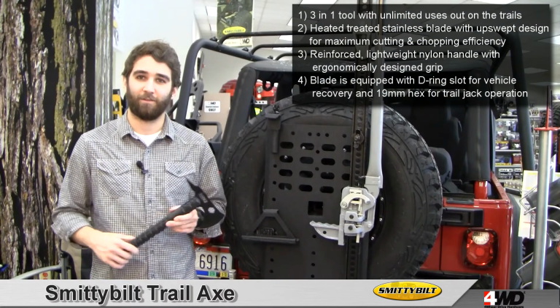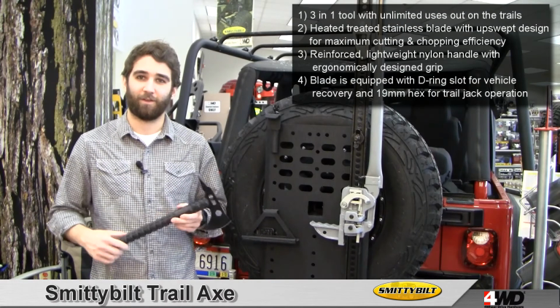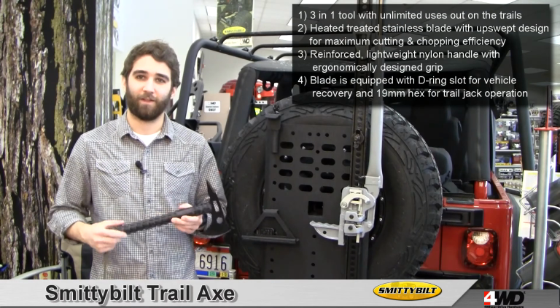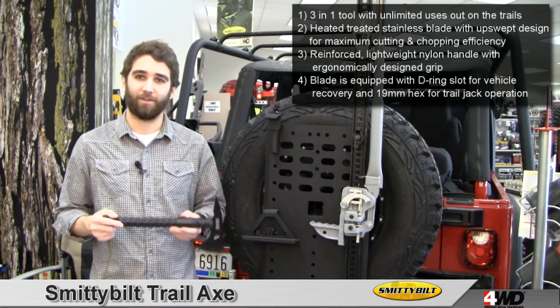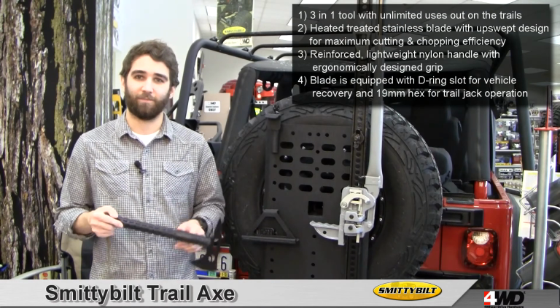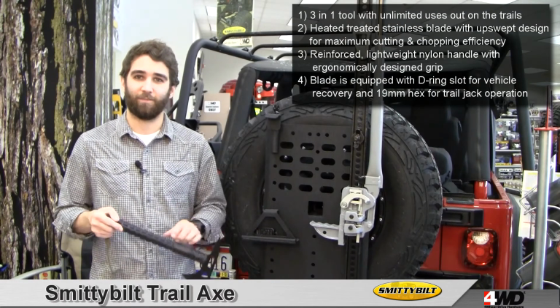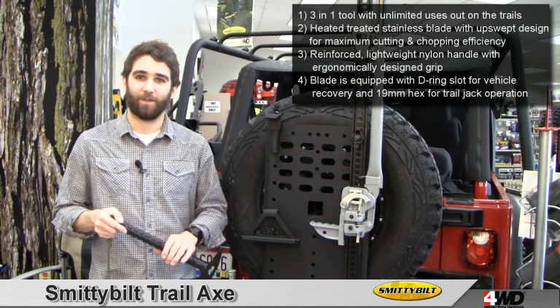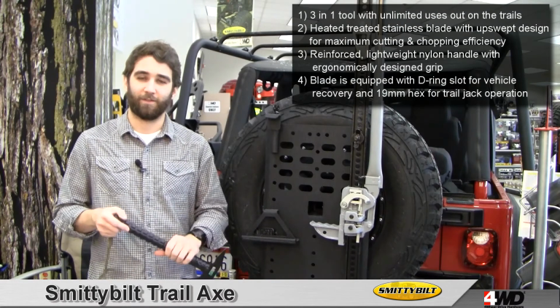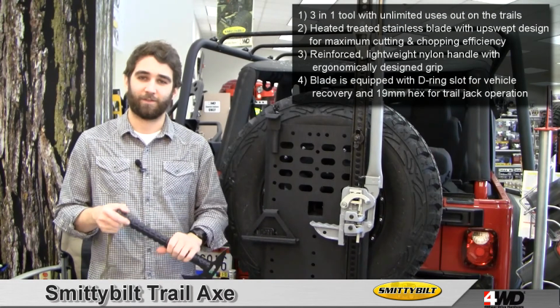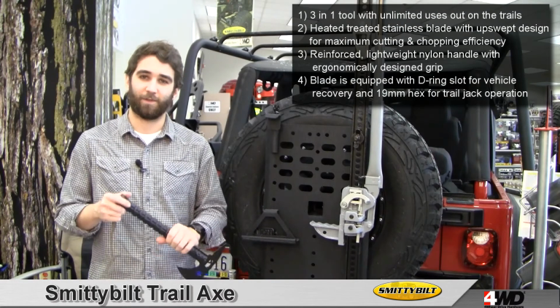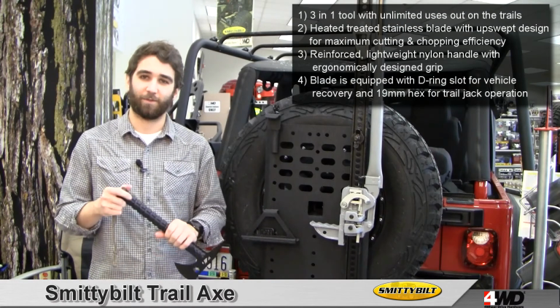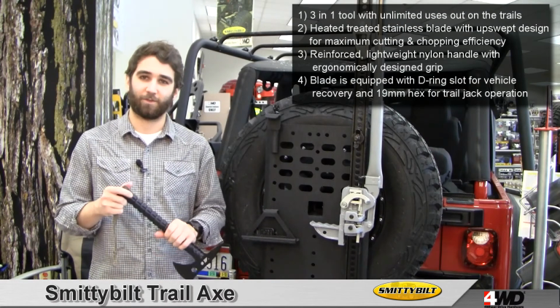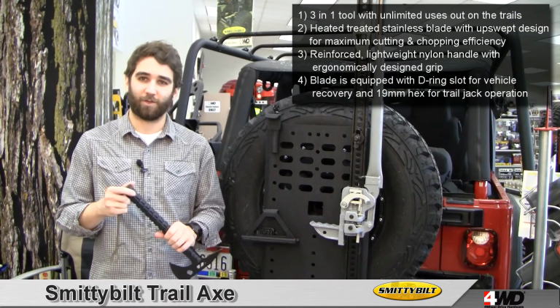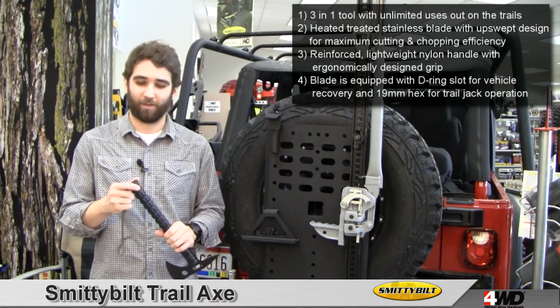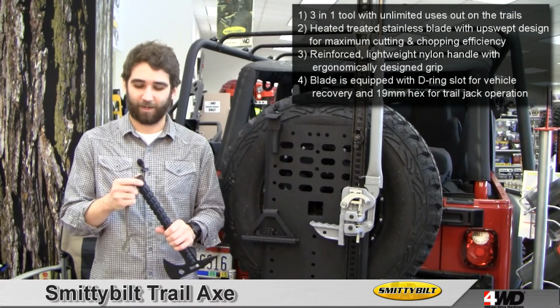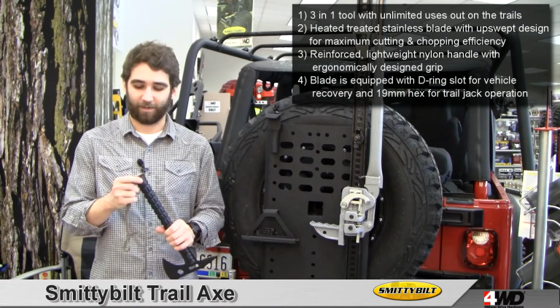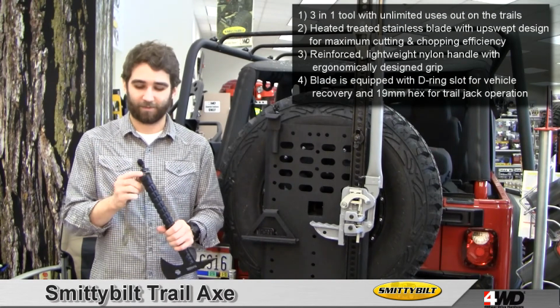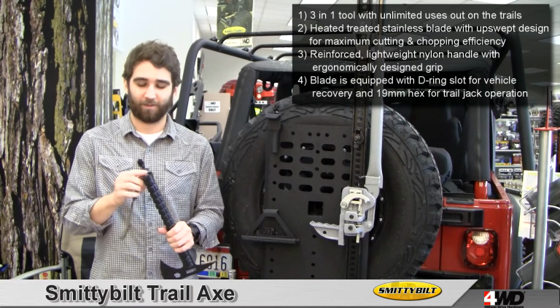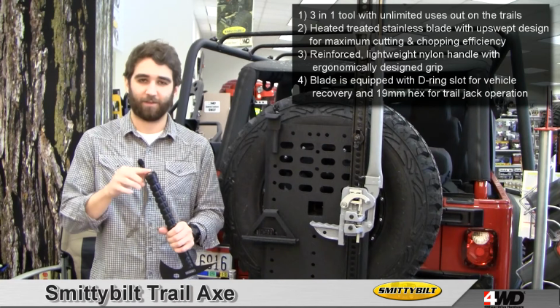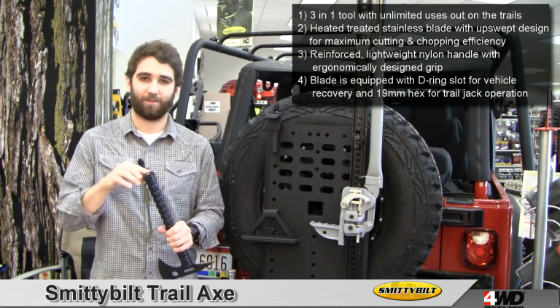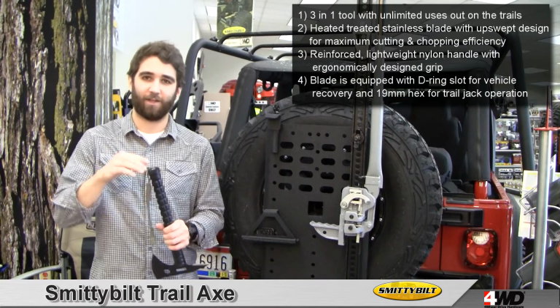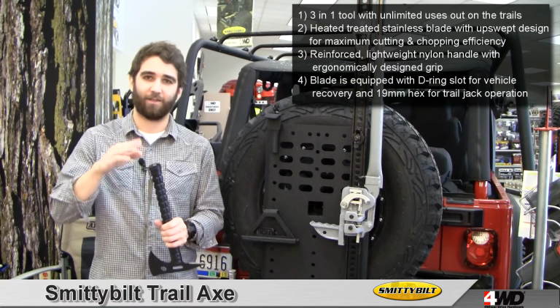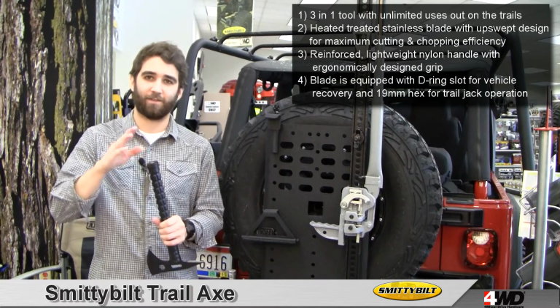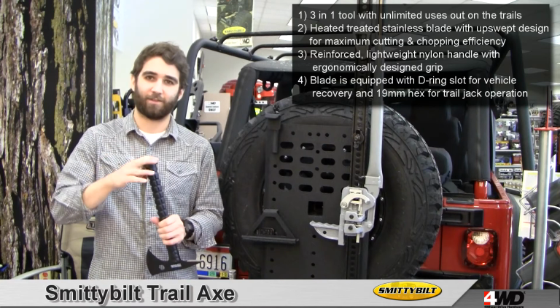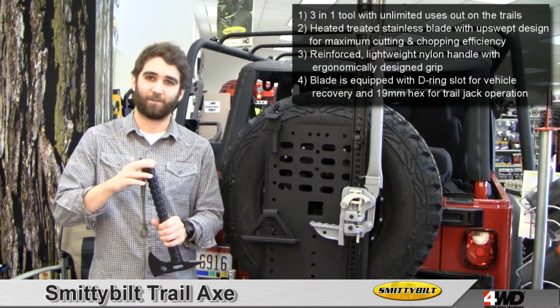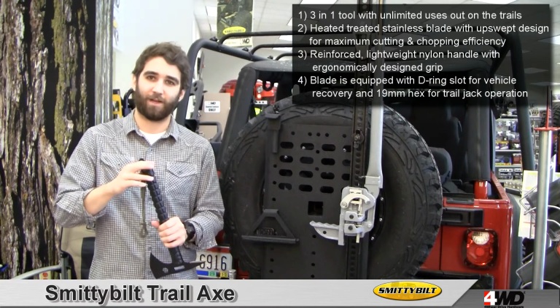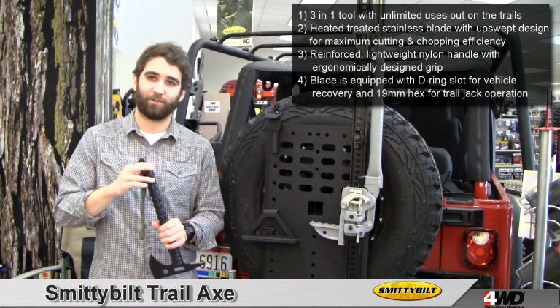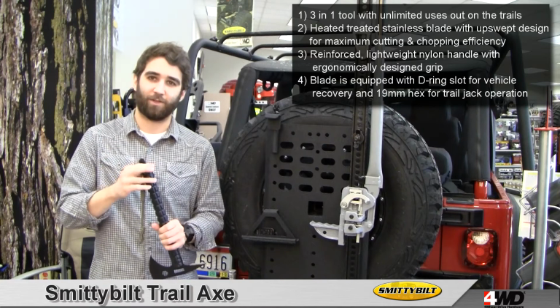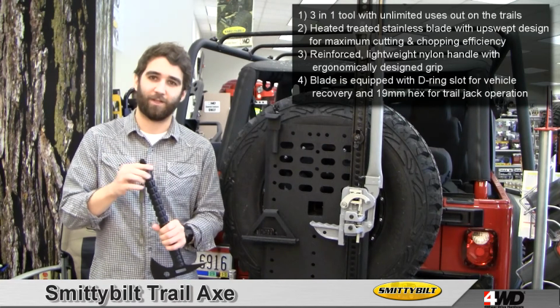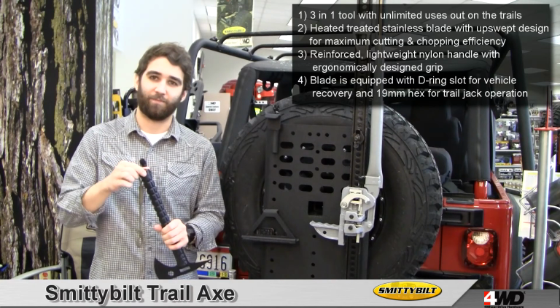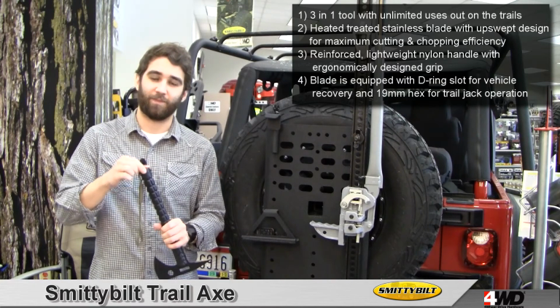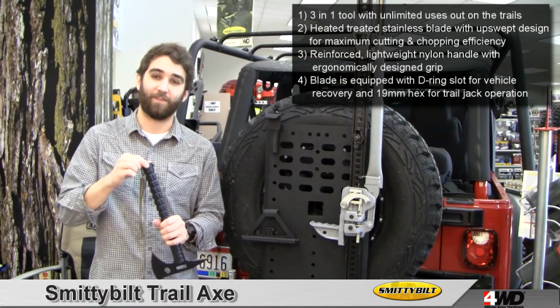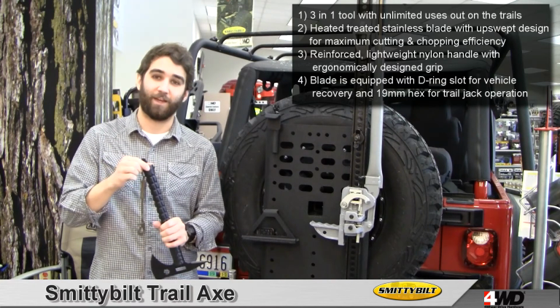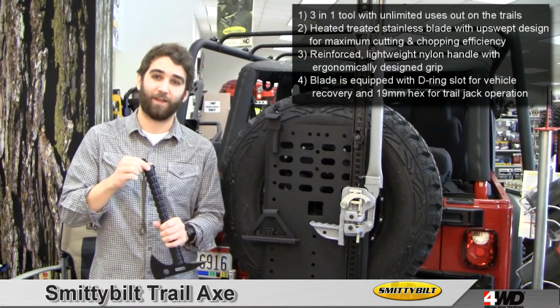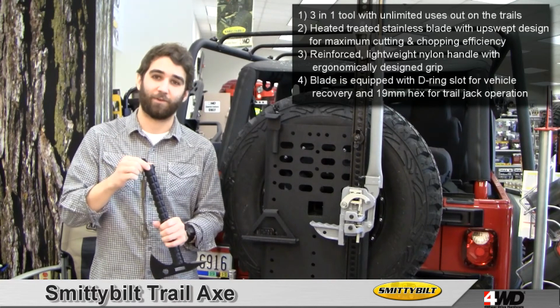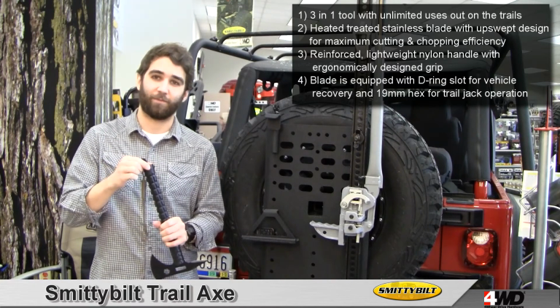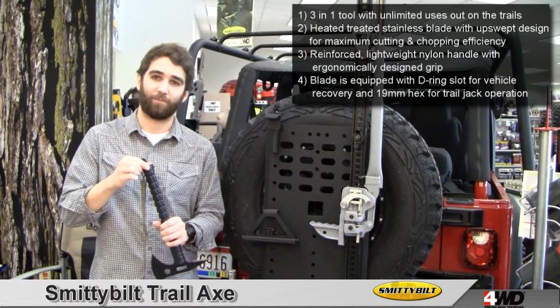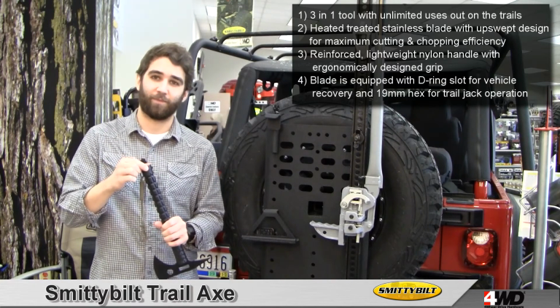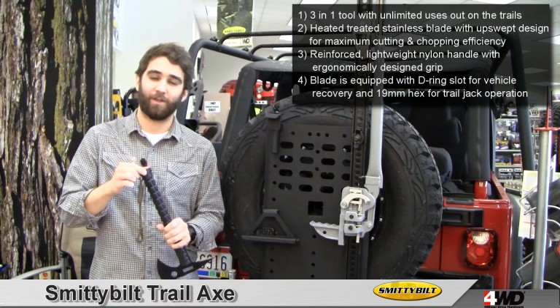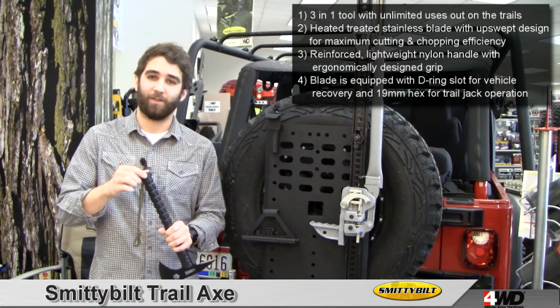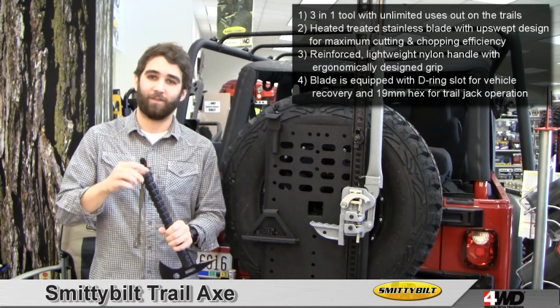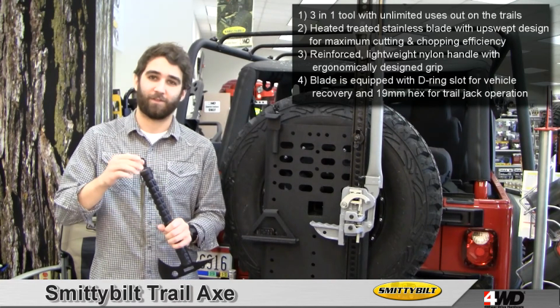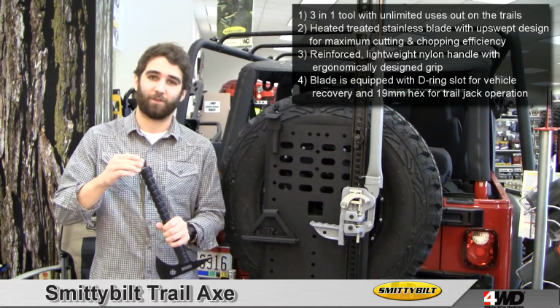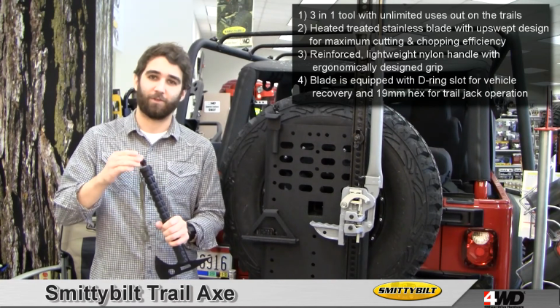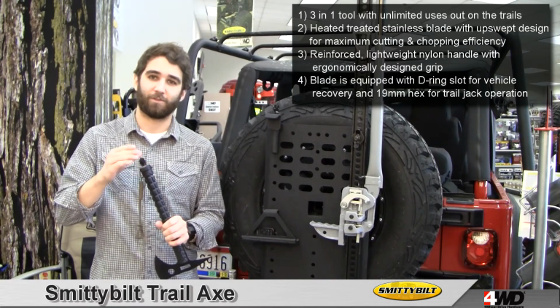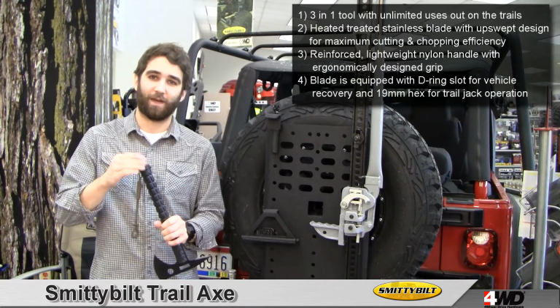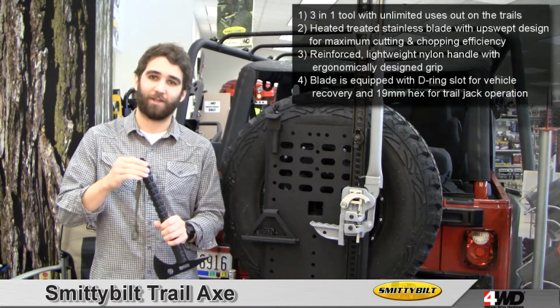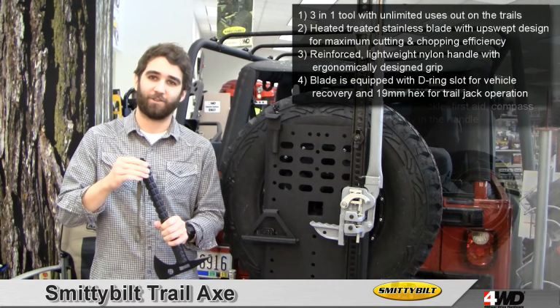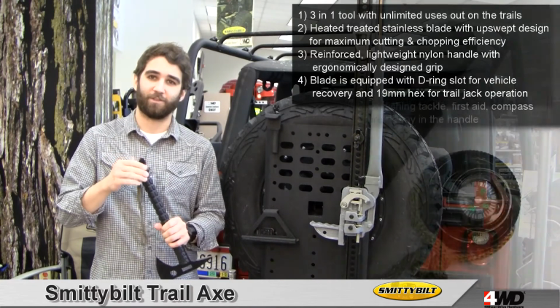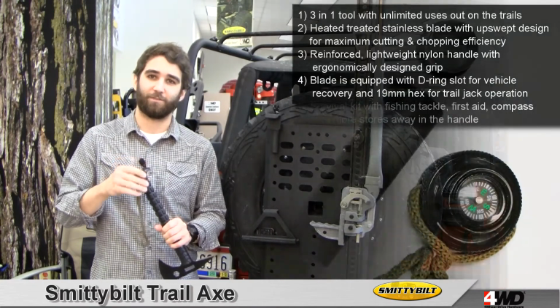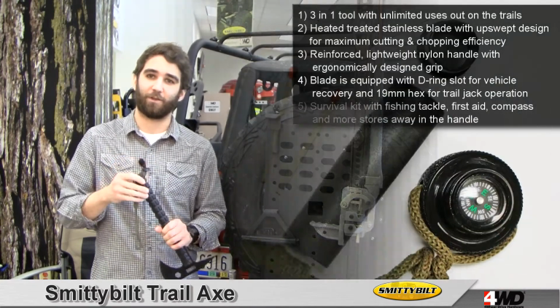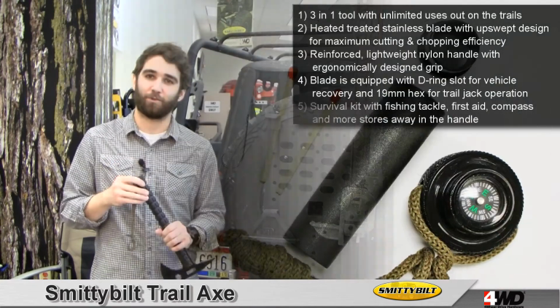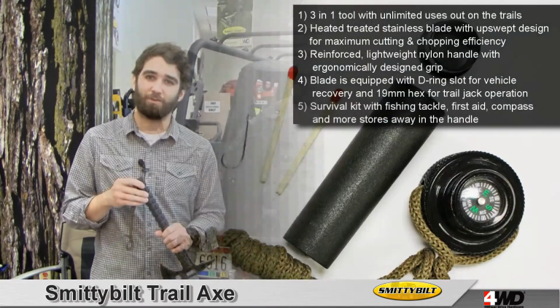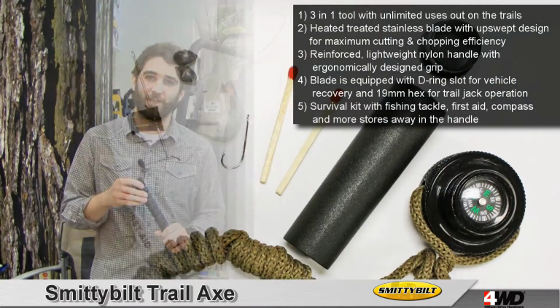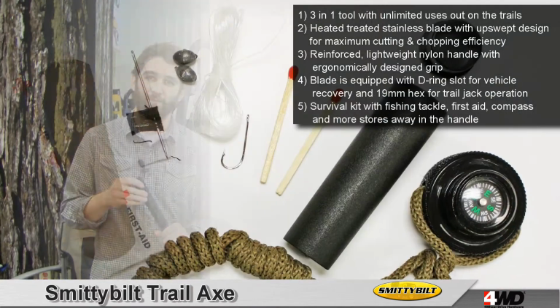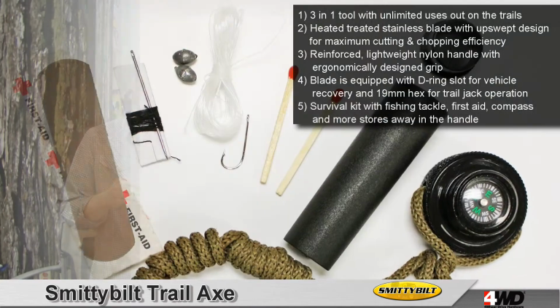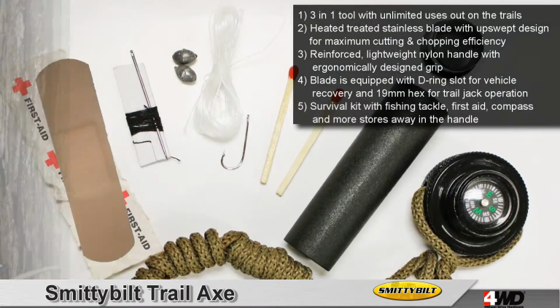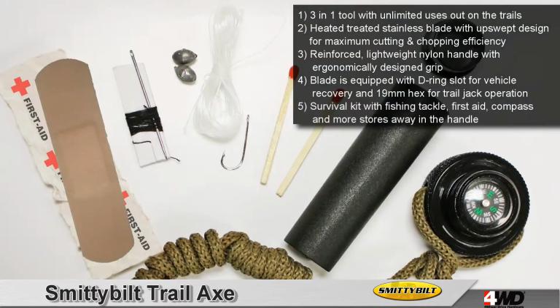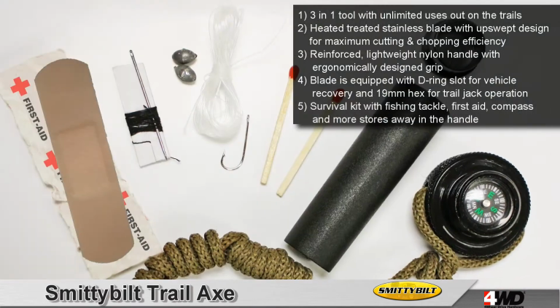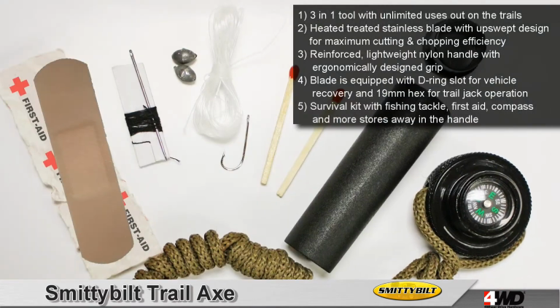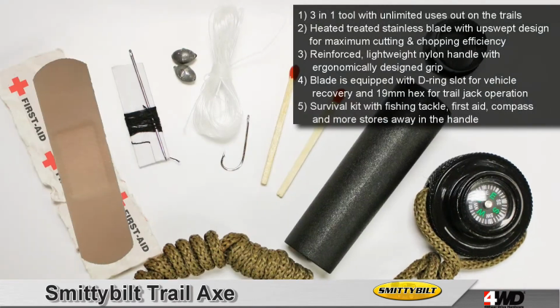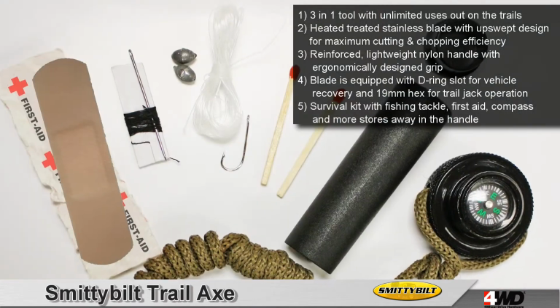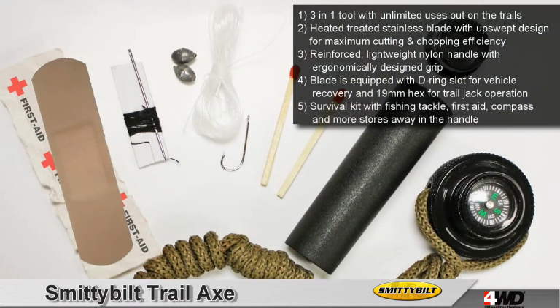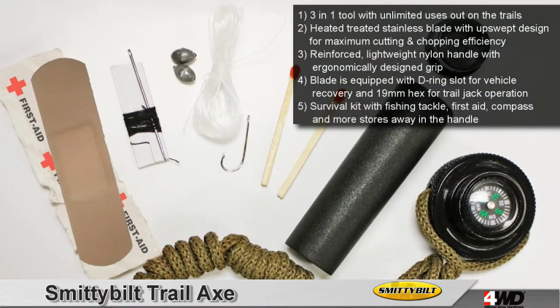Finally, the Smittybilt Trail Axe contains a survival kit in the handle. This includes matches, medical tape, a compass, and more.